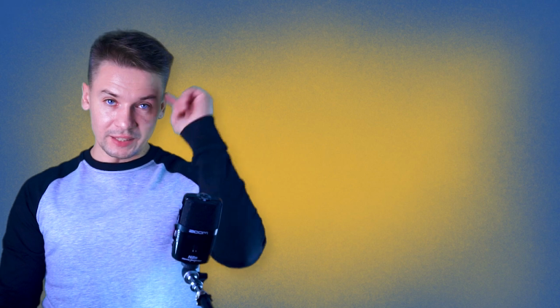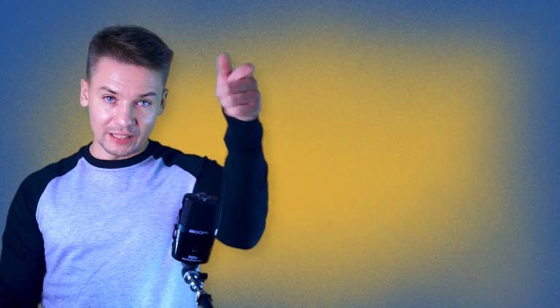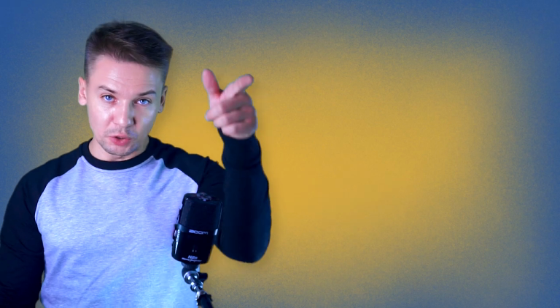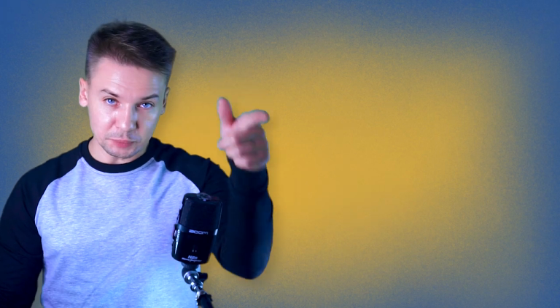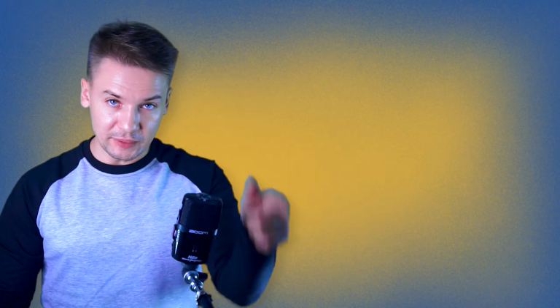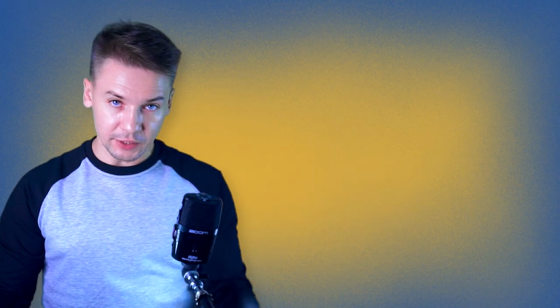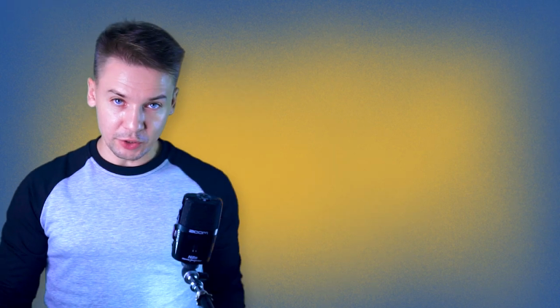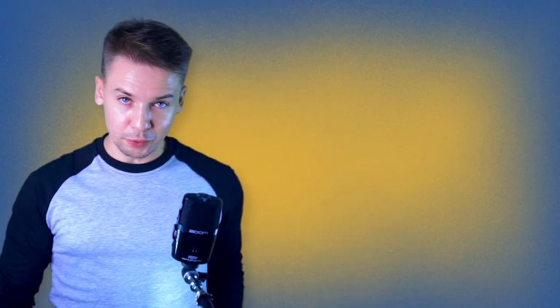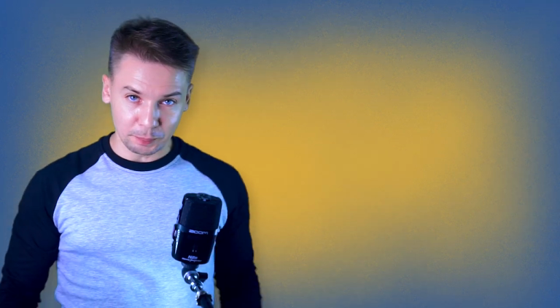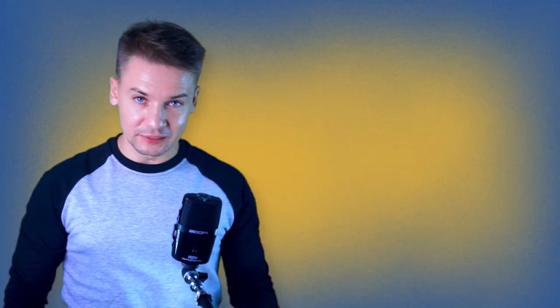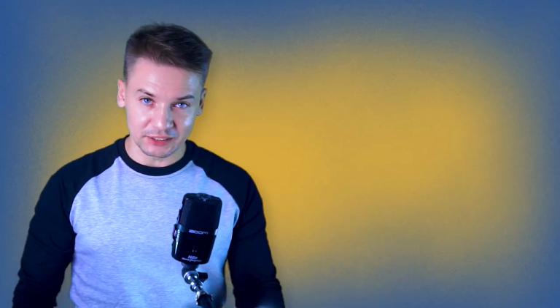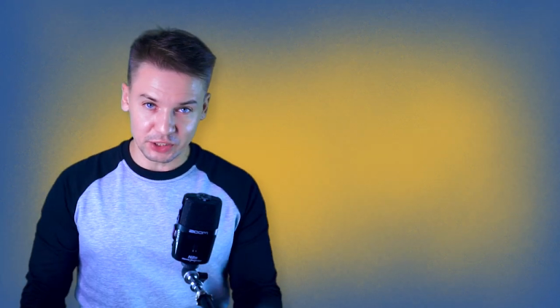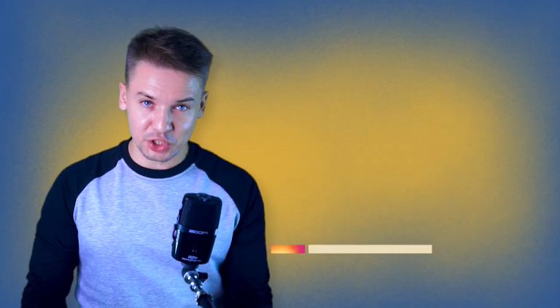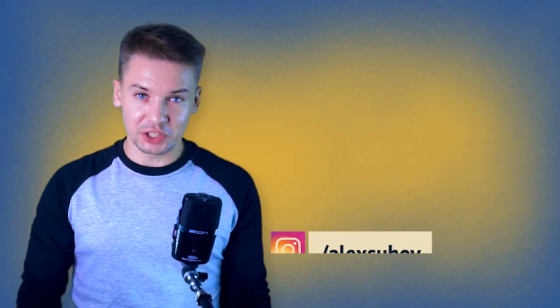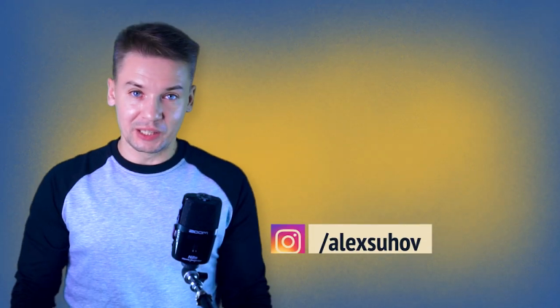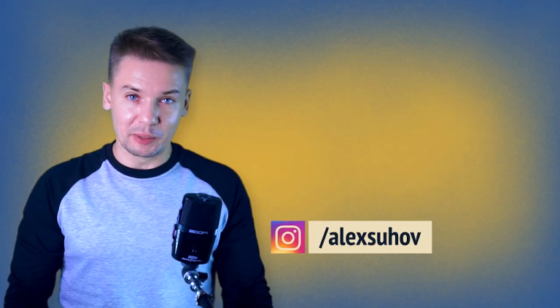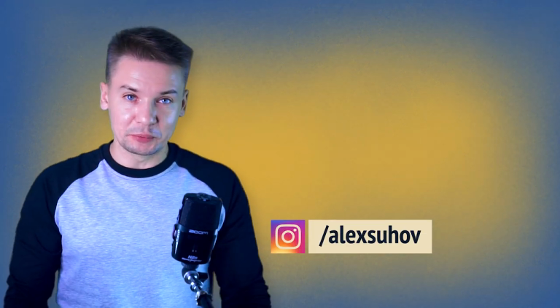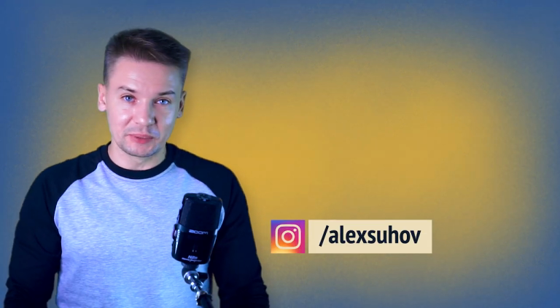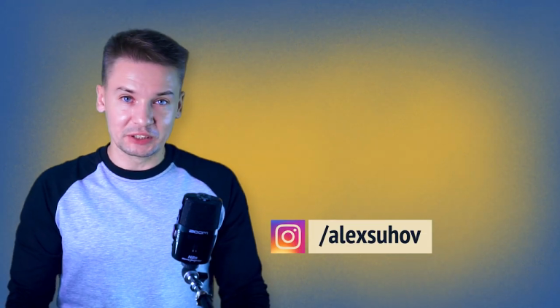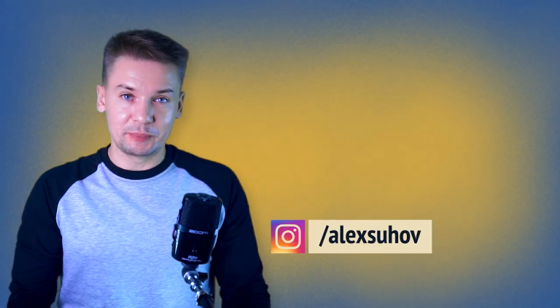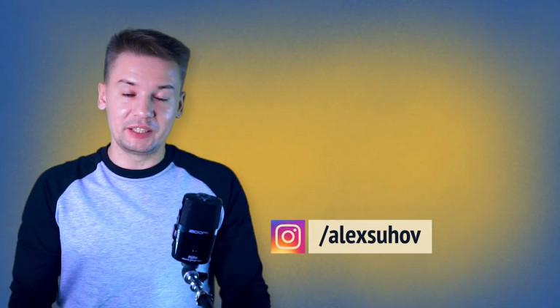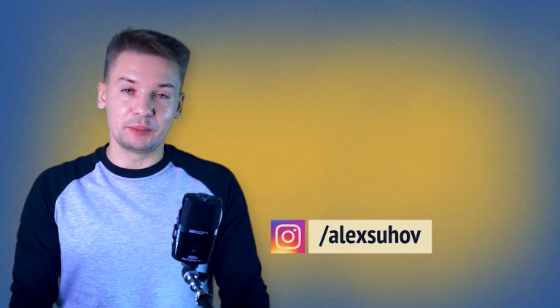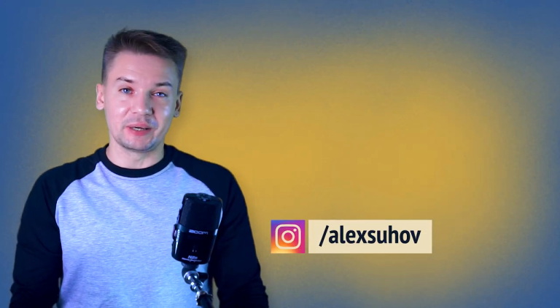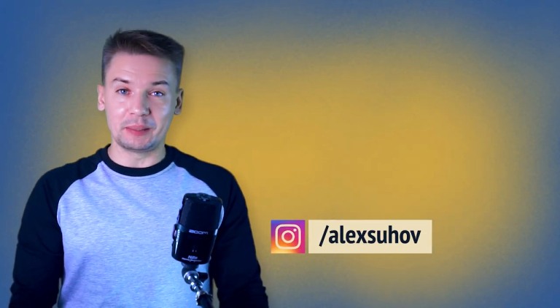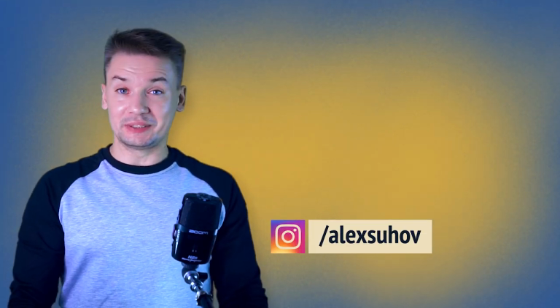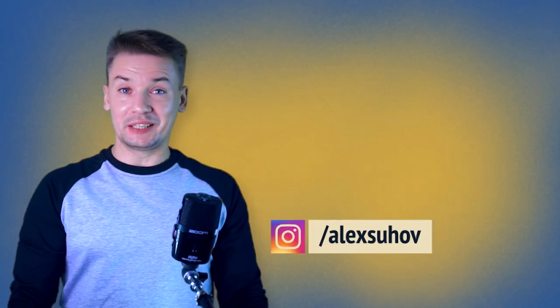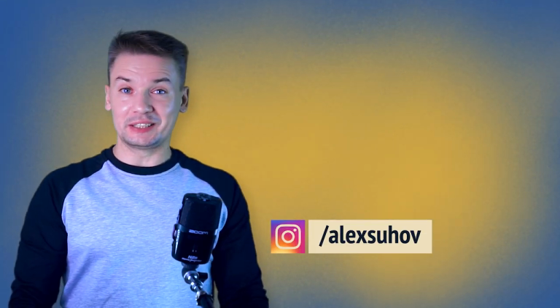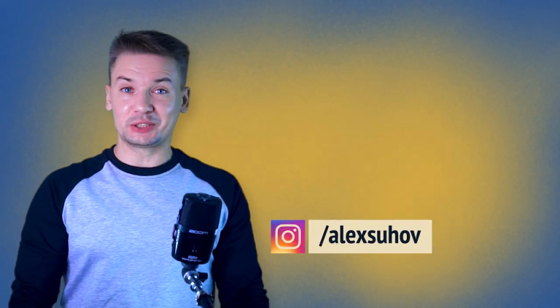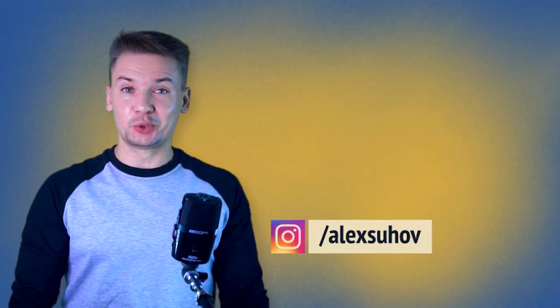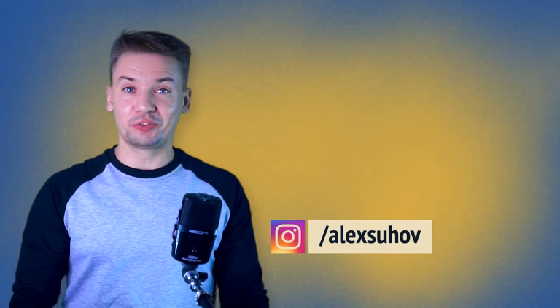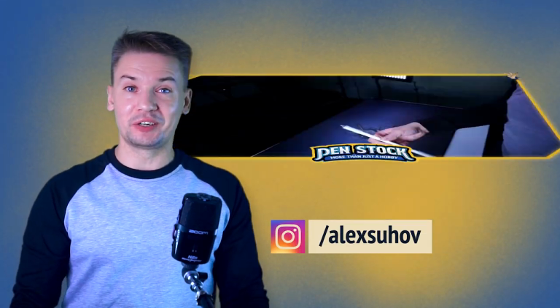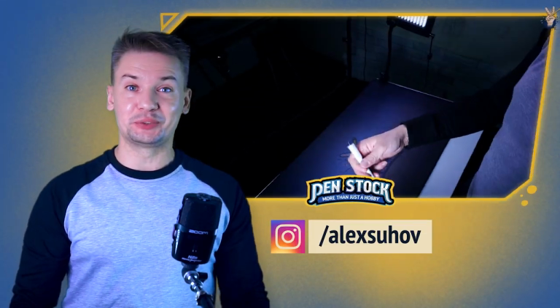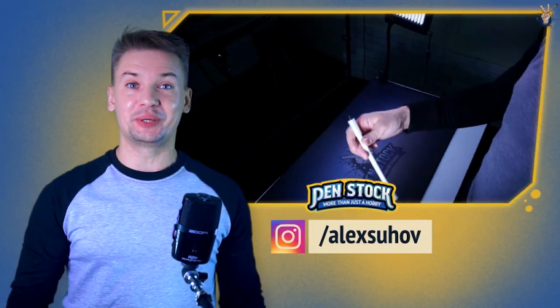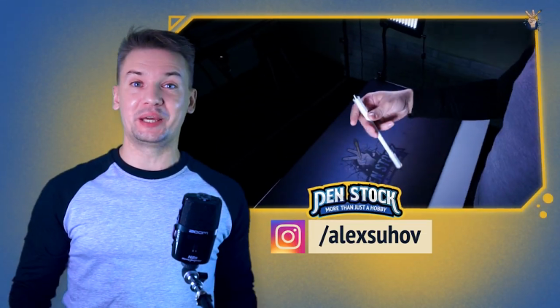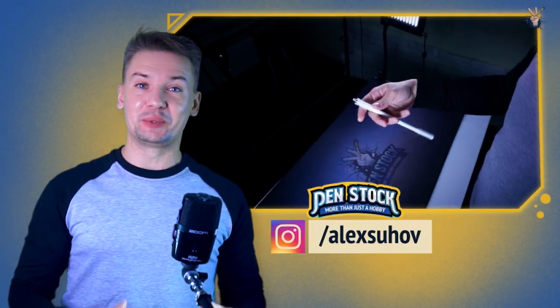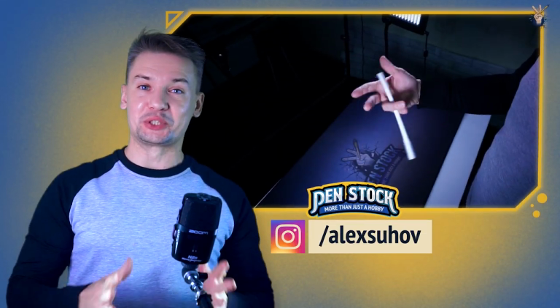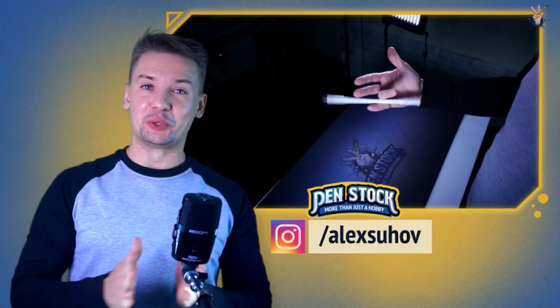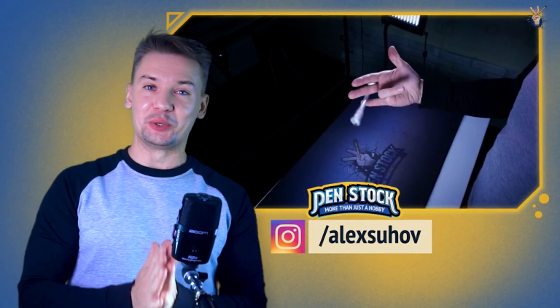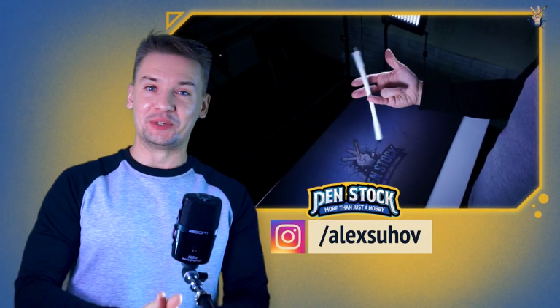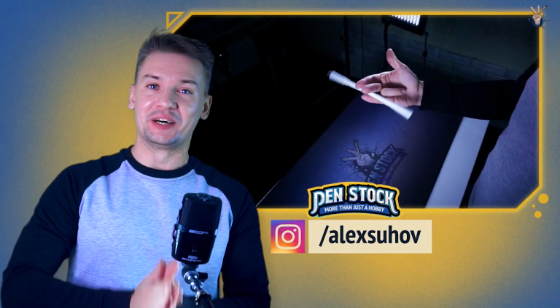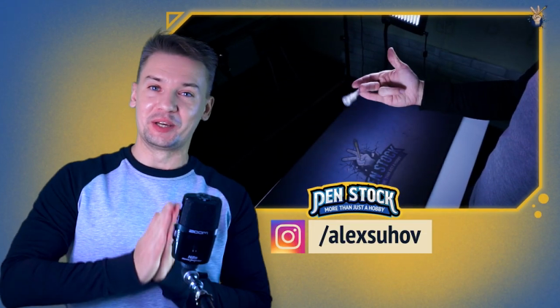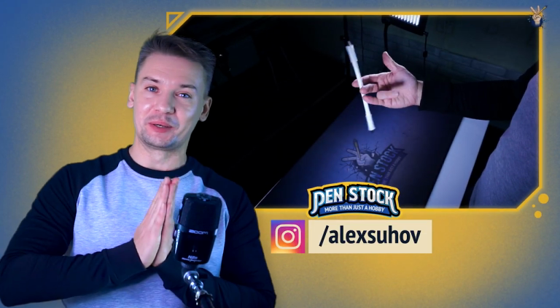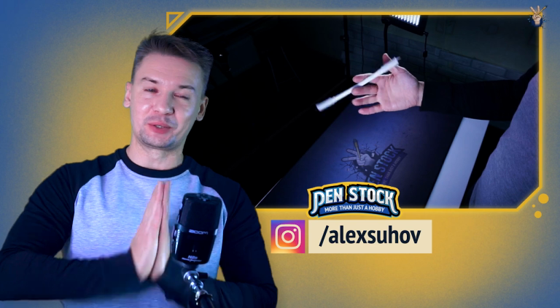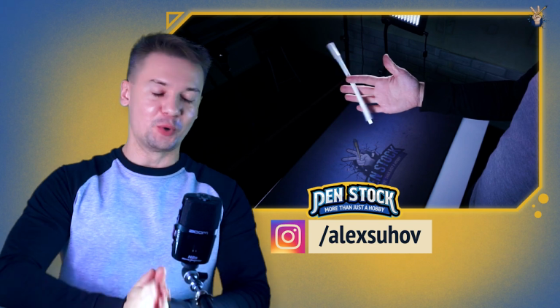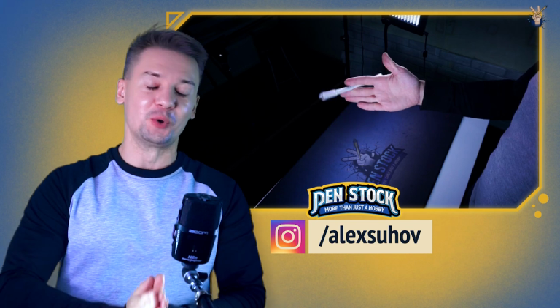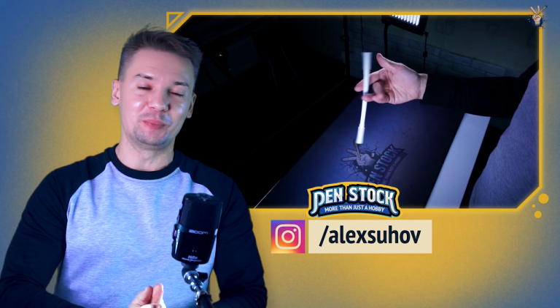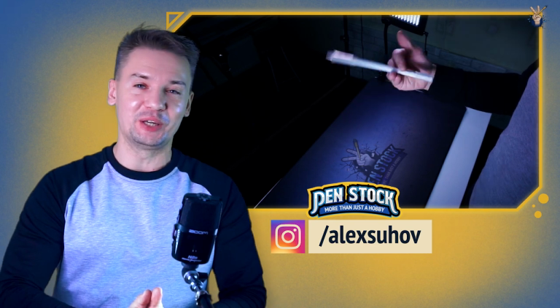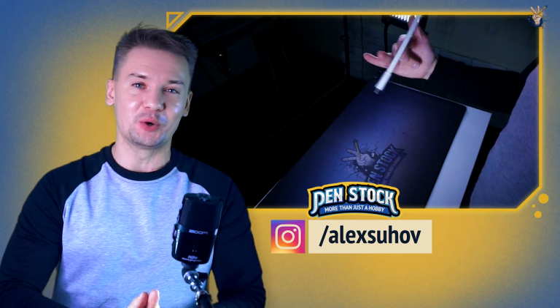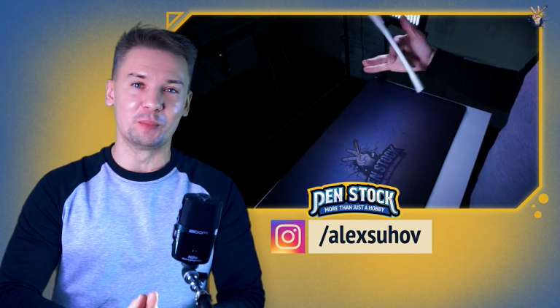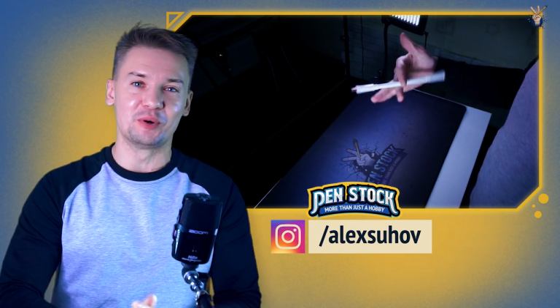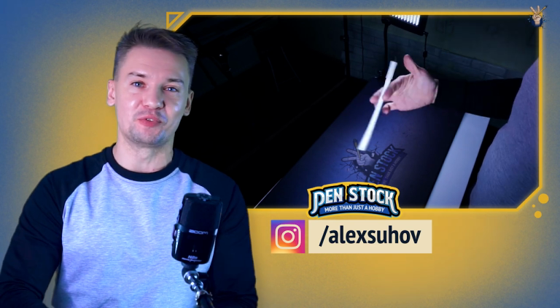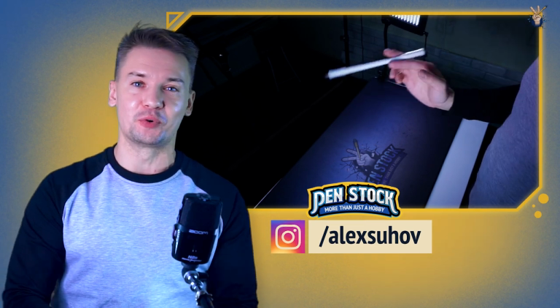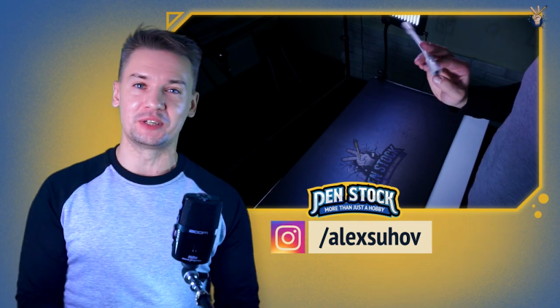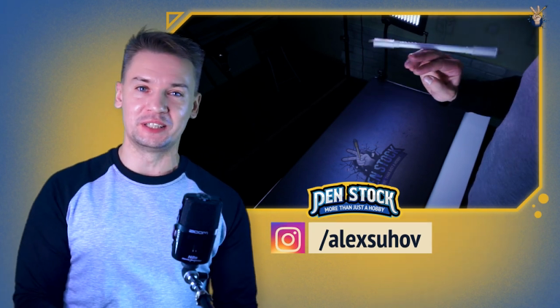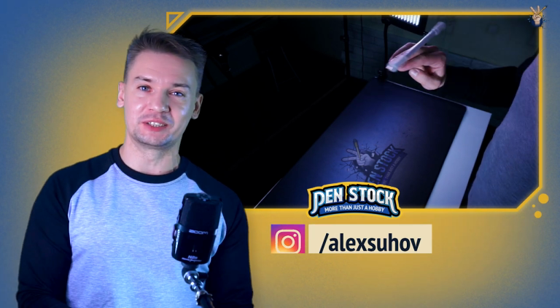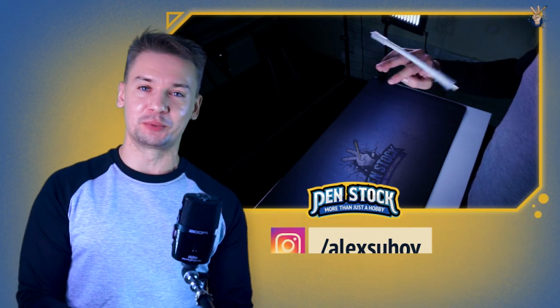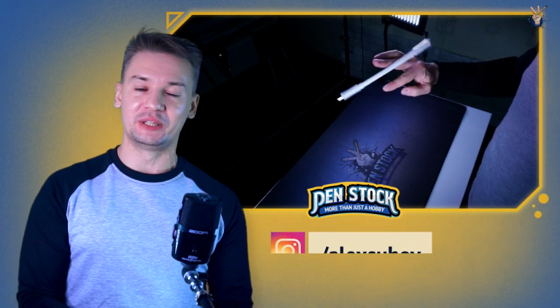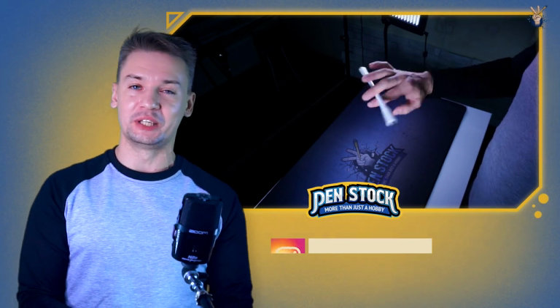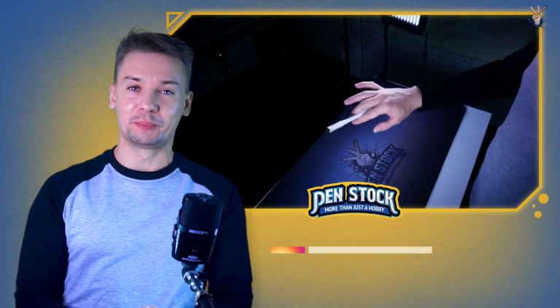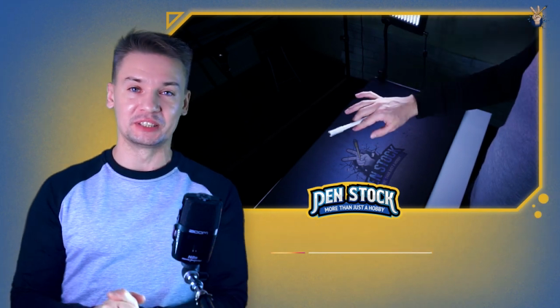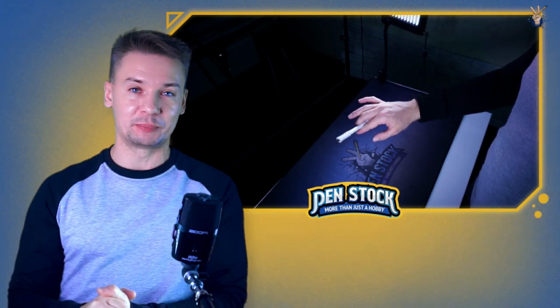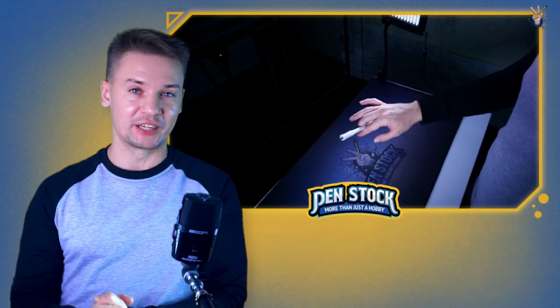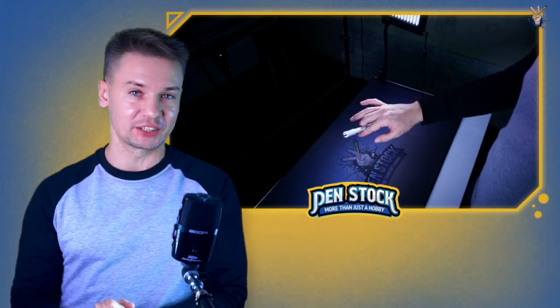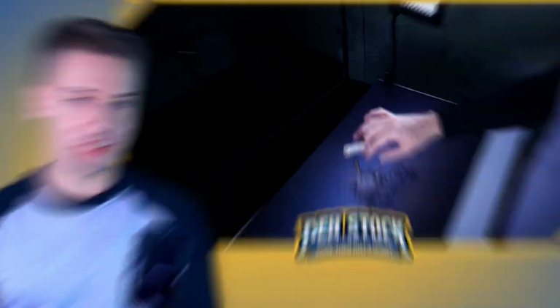Yellow Spinner, you're on PenStack channel about pen spinning! My name is Alex Sukhov and today I will show you another cool mini combo for intermediate pen spinners.